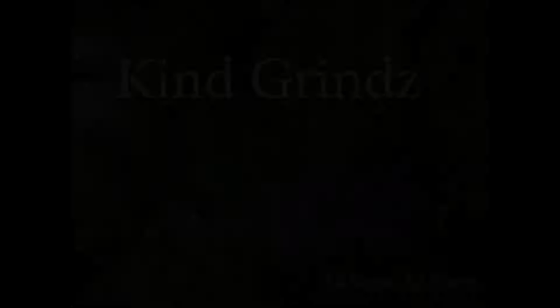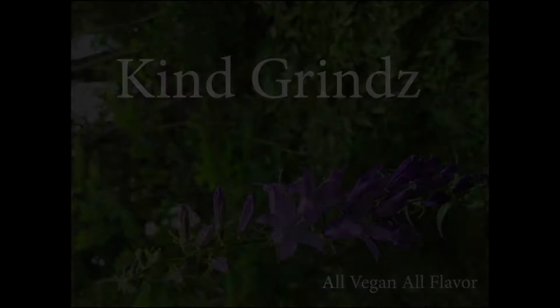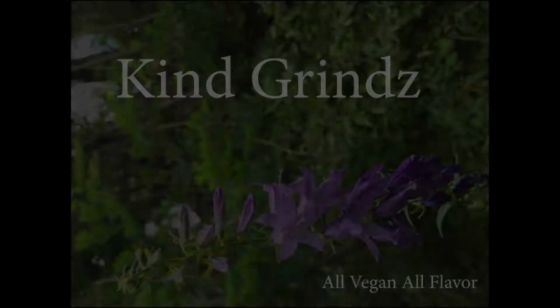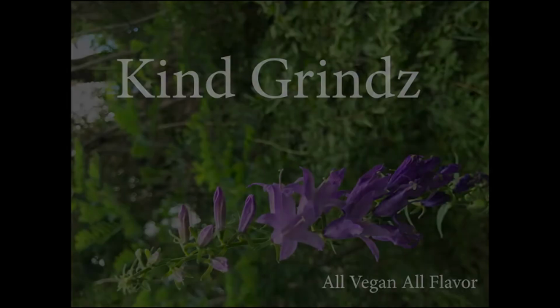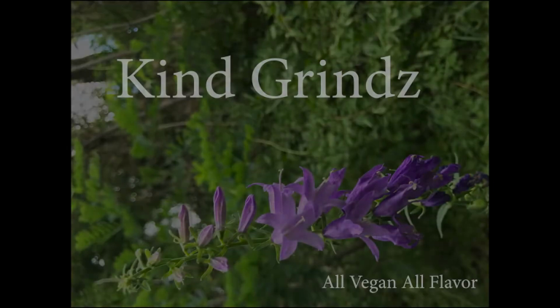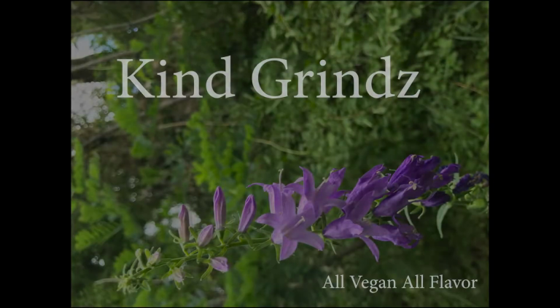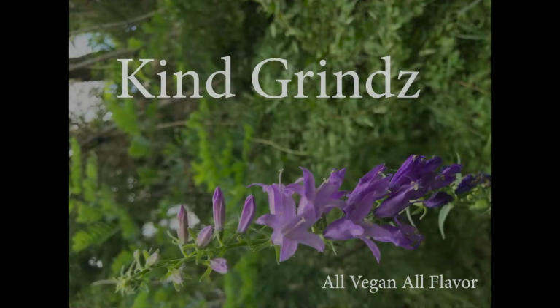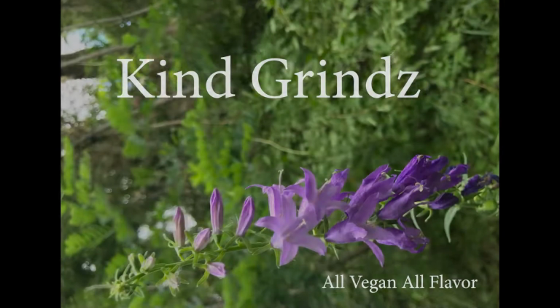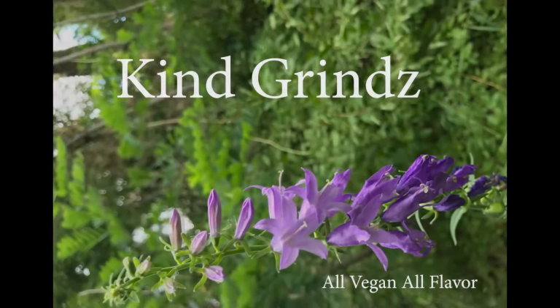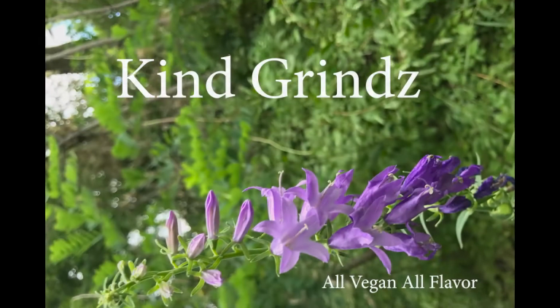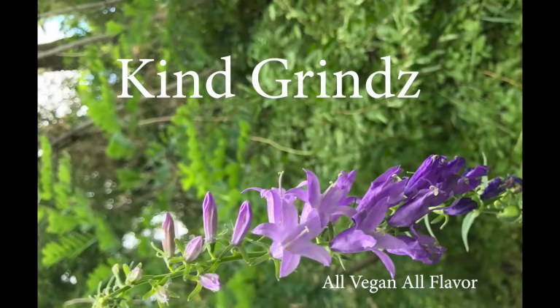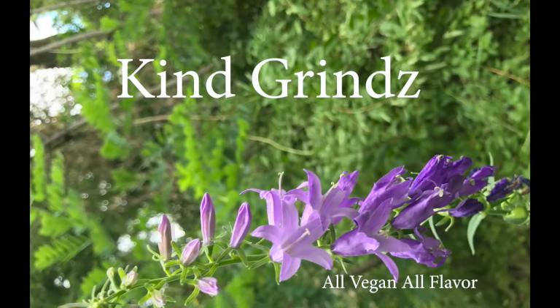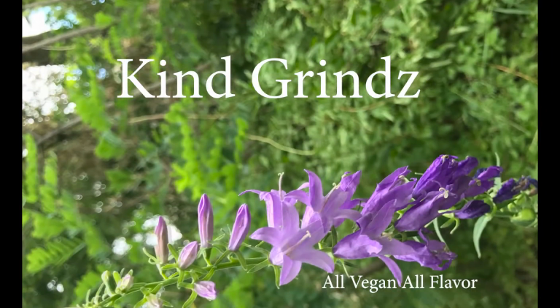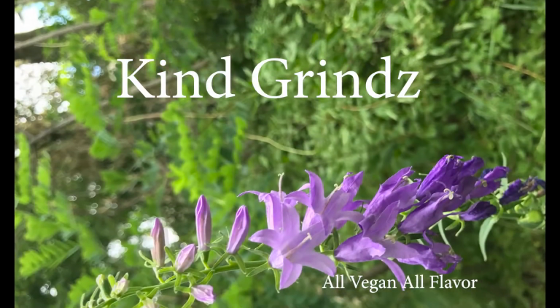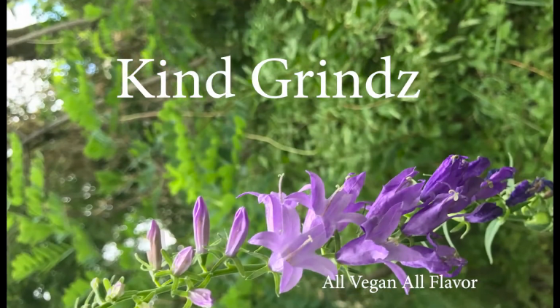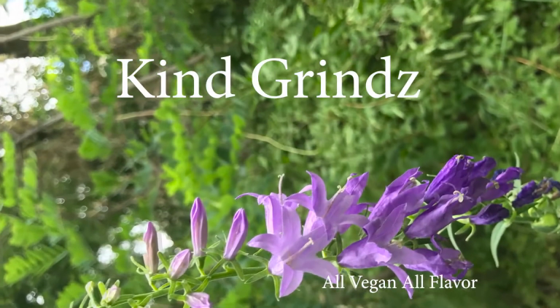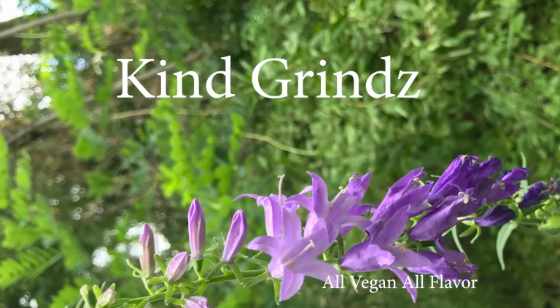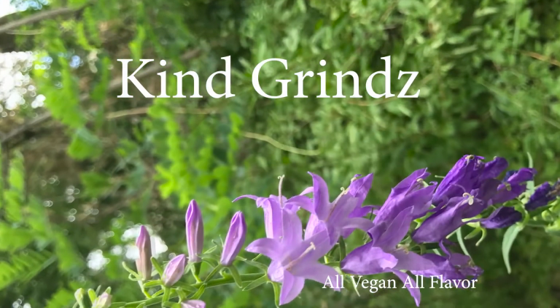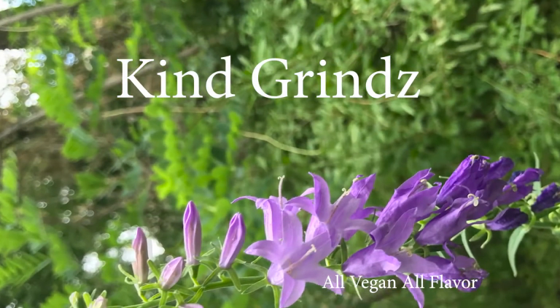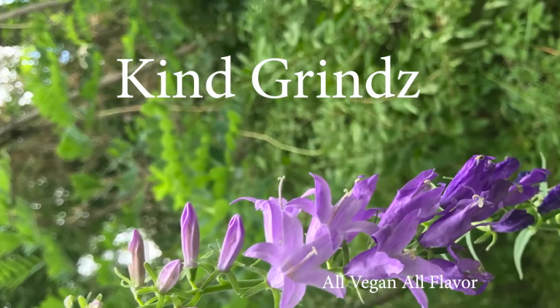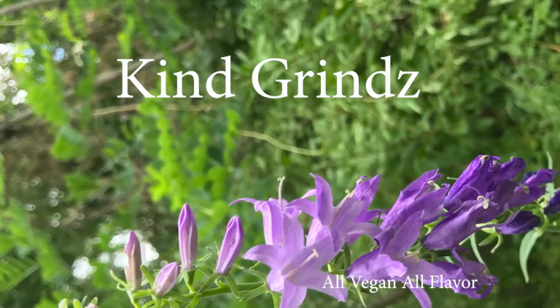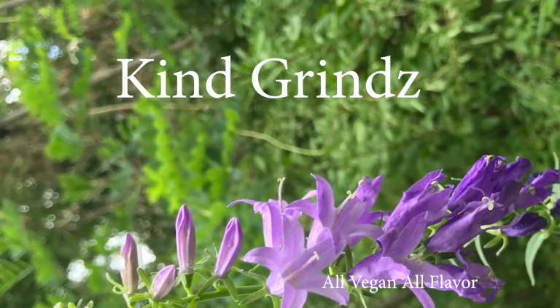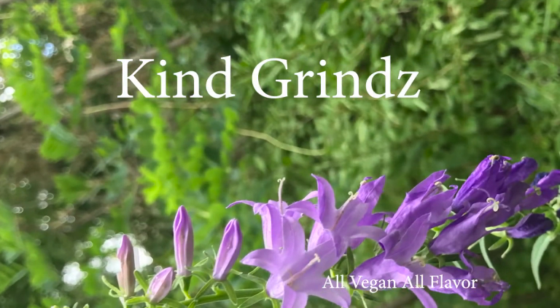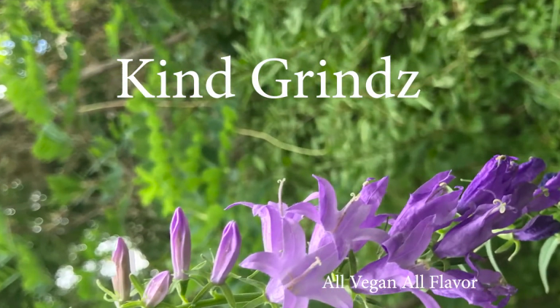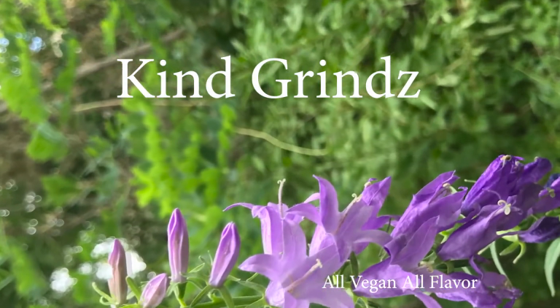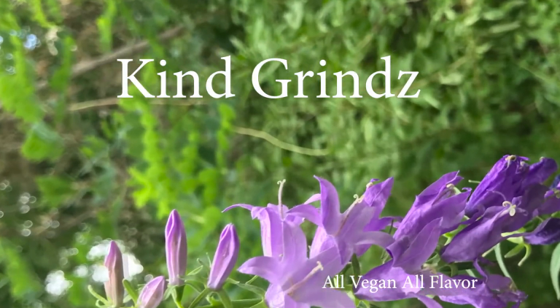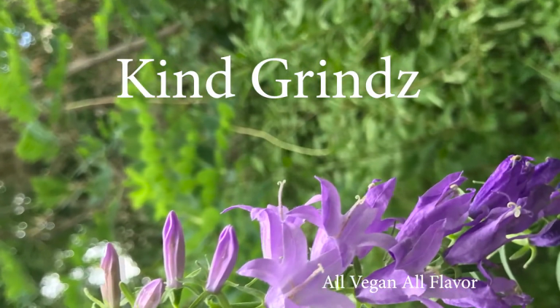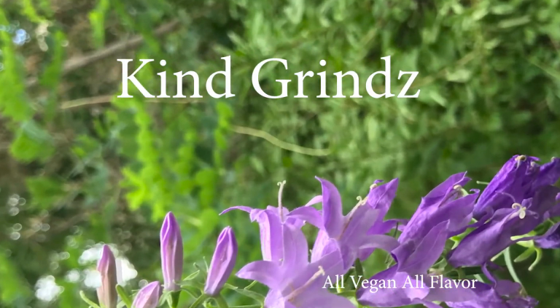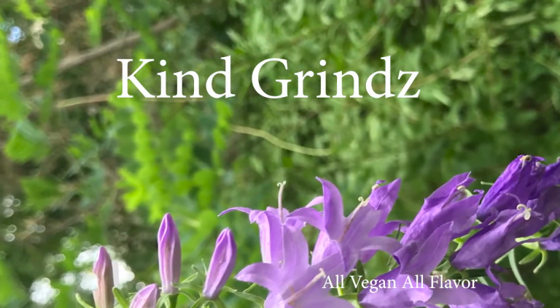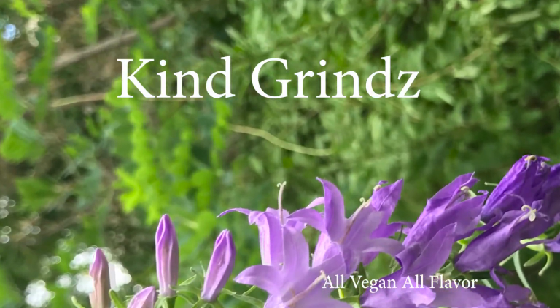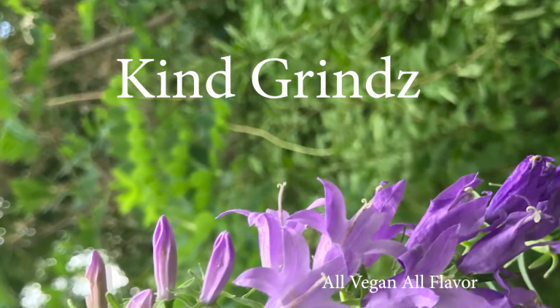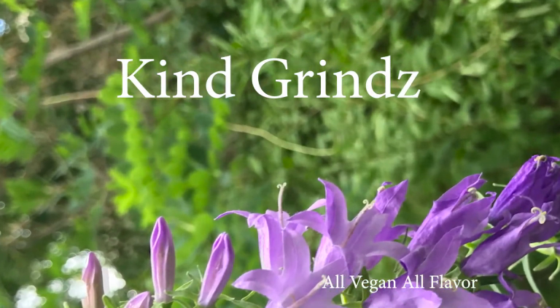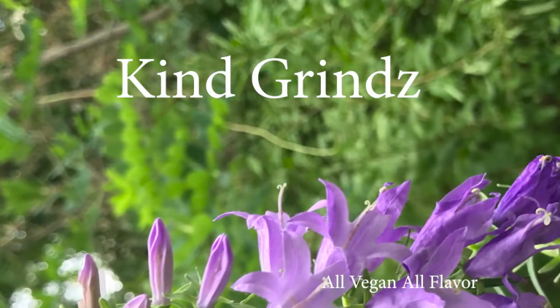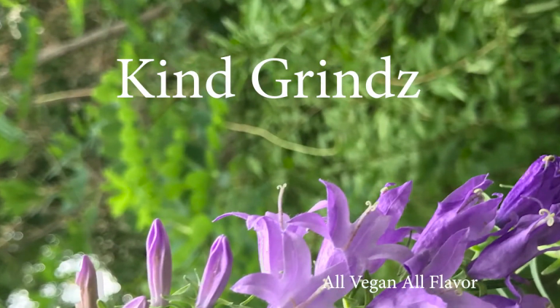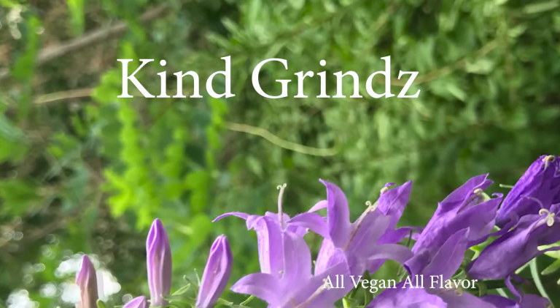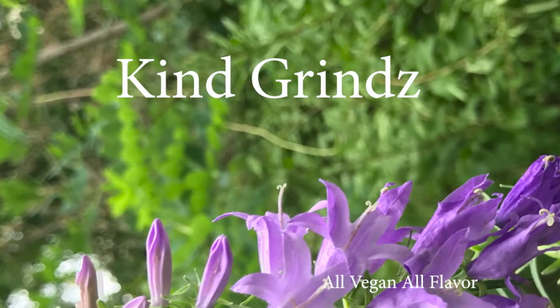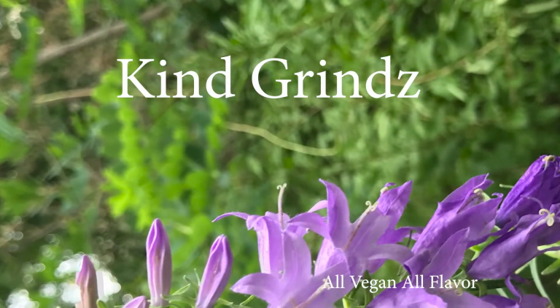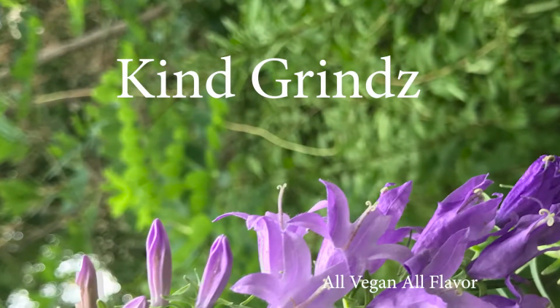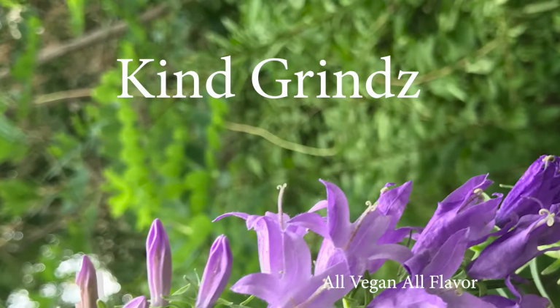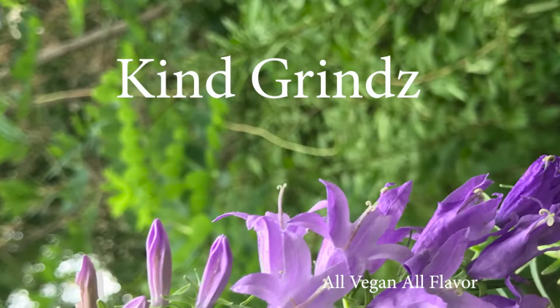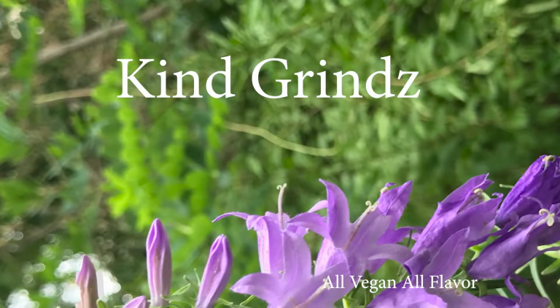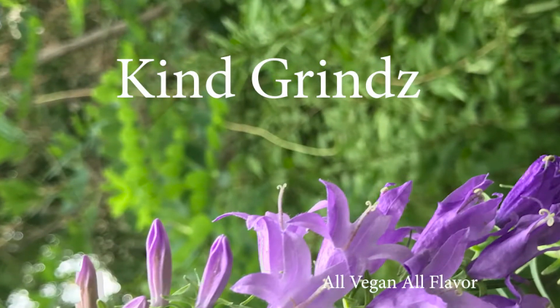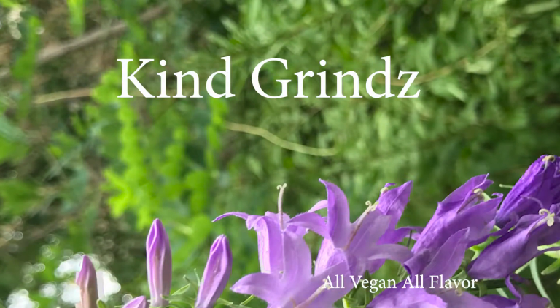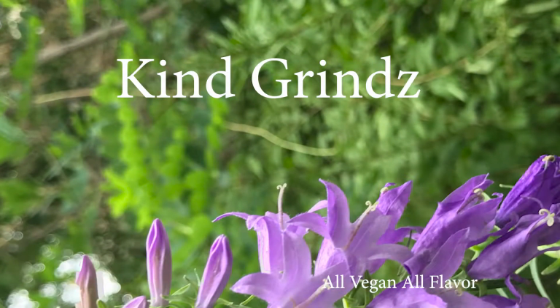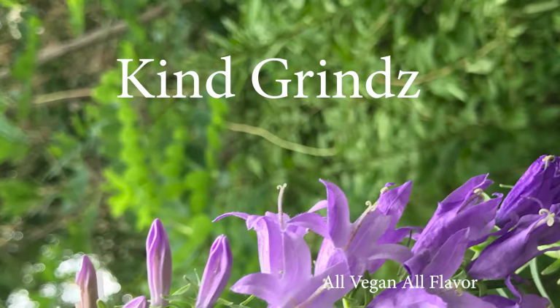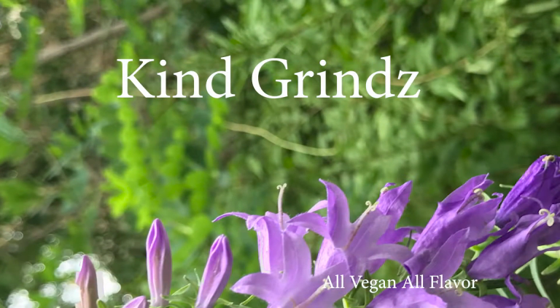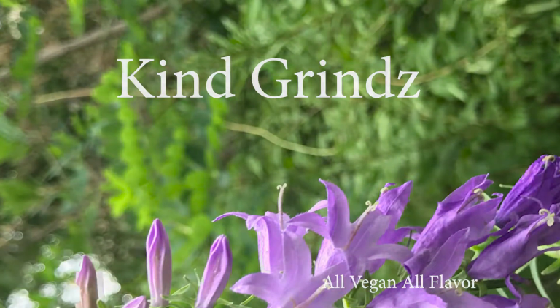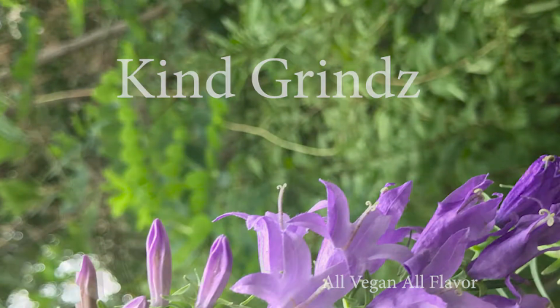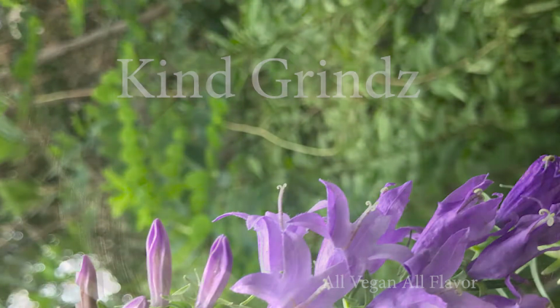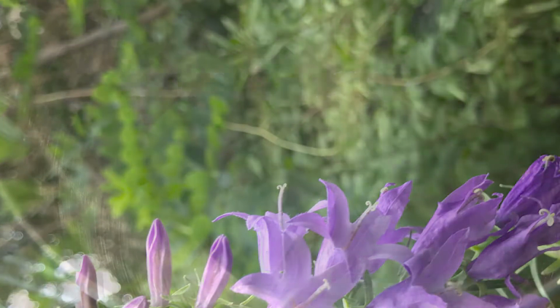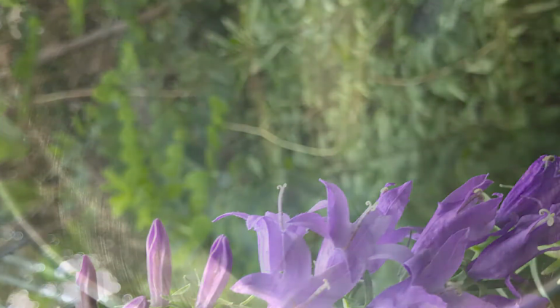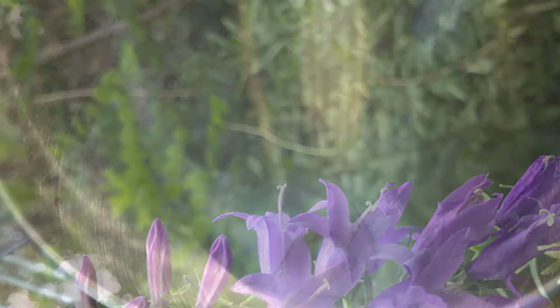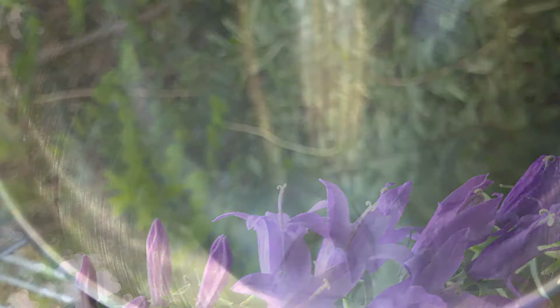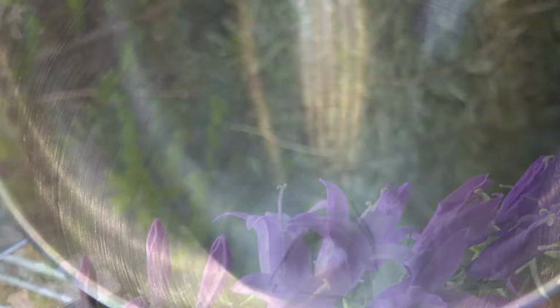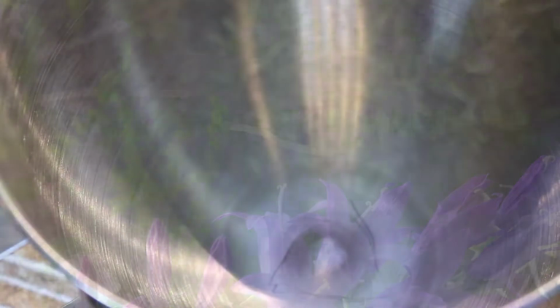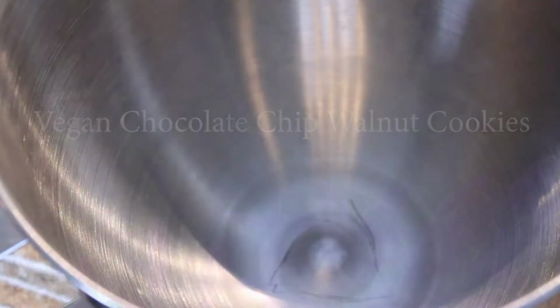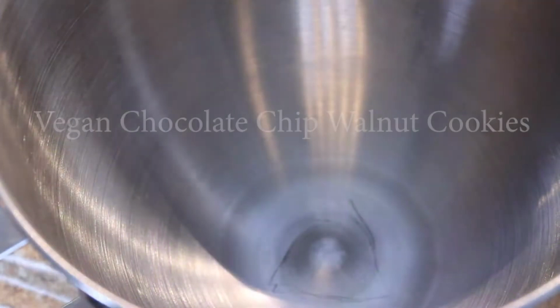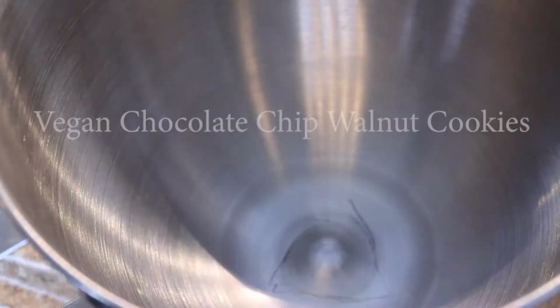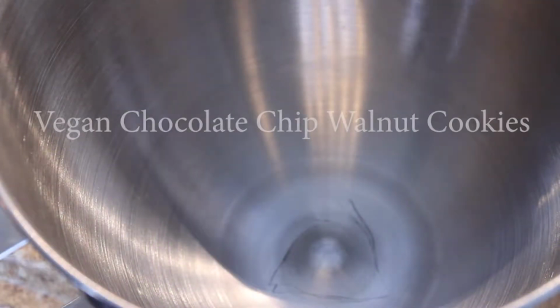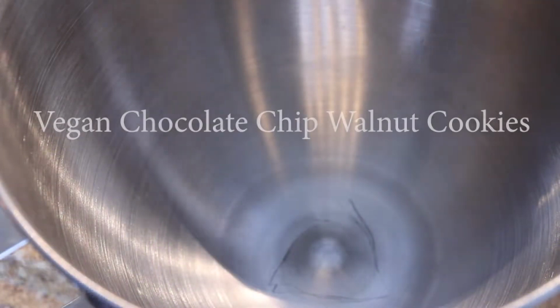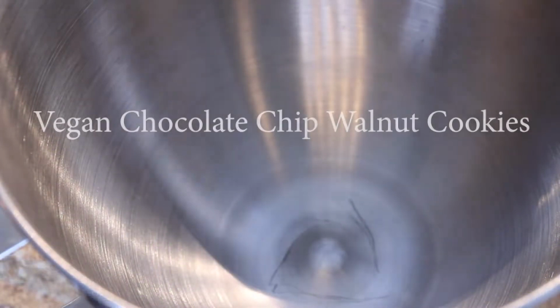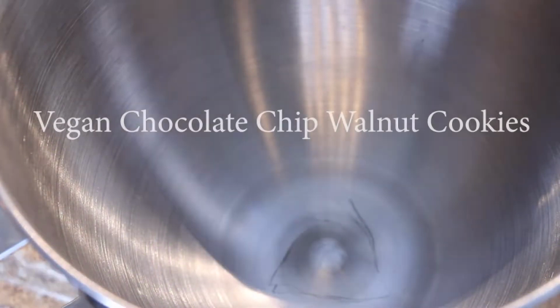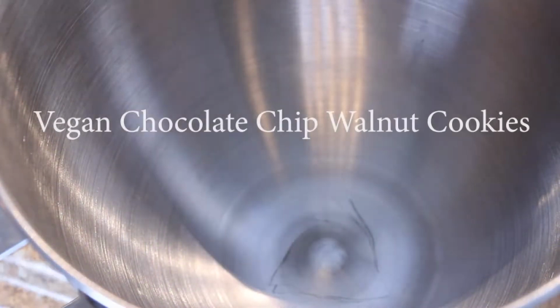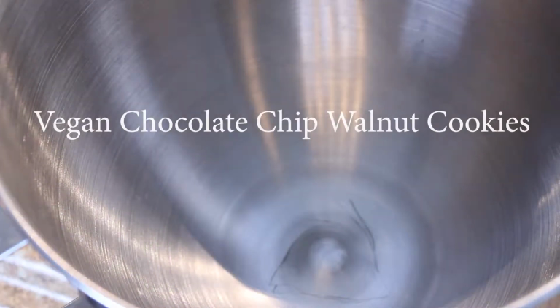Welcome back to another episode of Kind Grinds. Today we are making vegan chocolate chip walnut cookies.